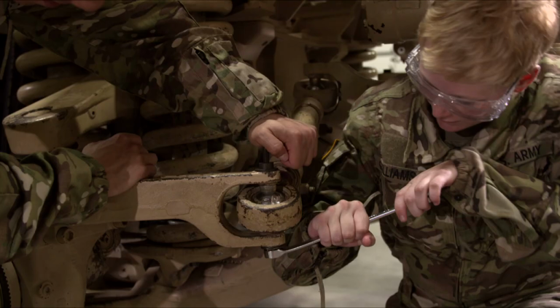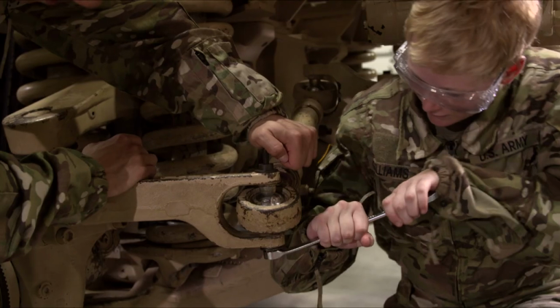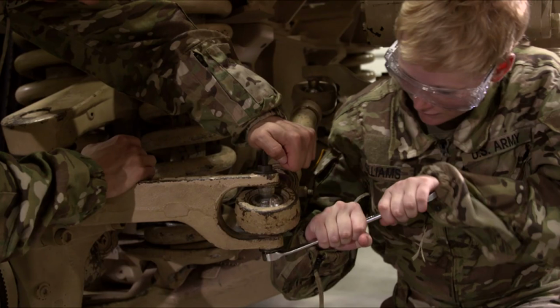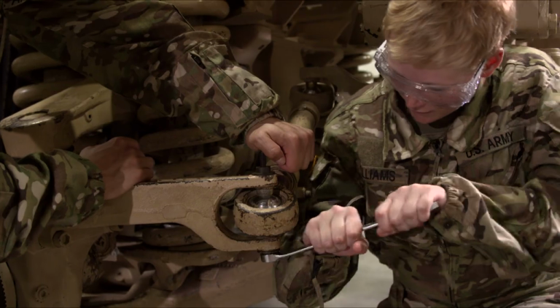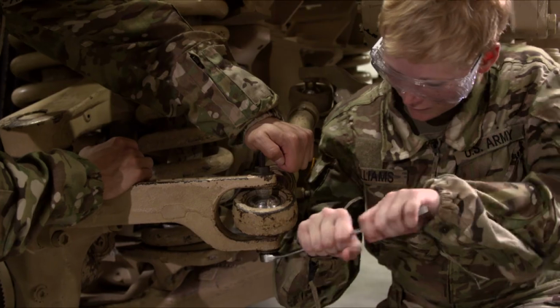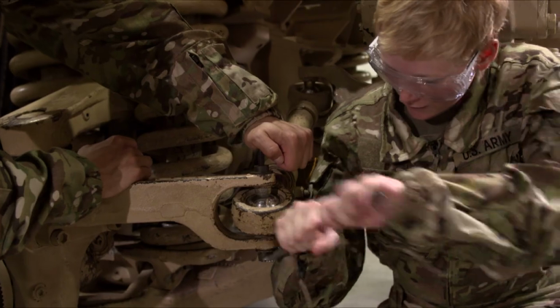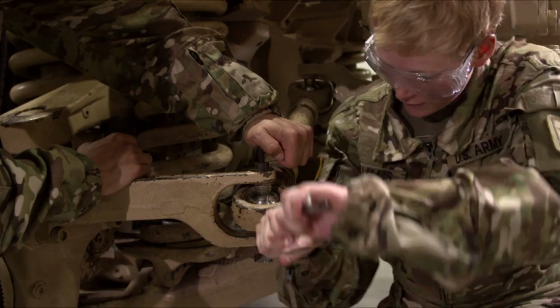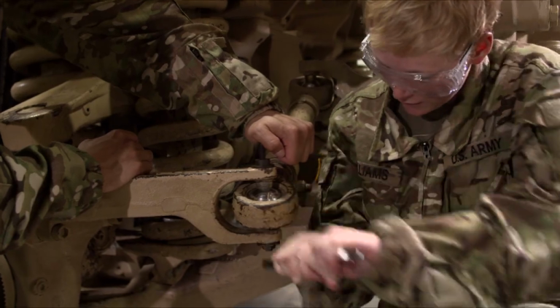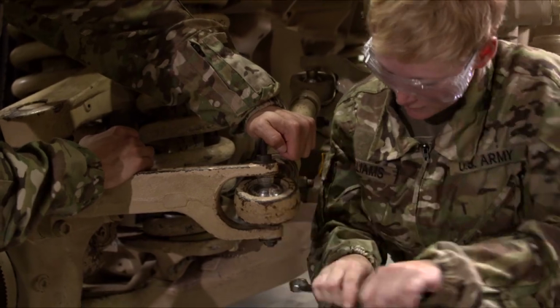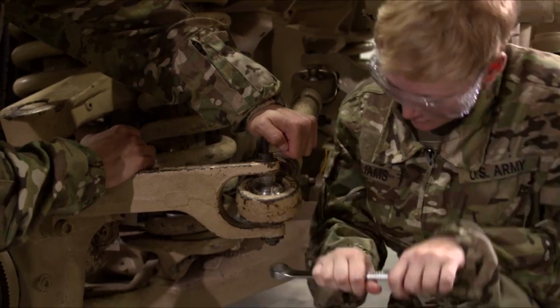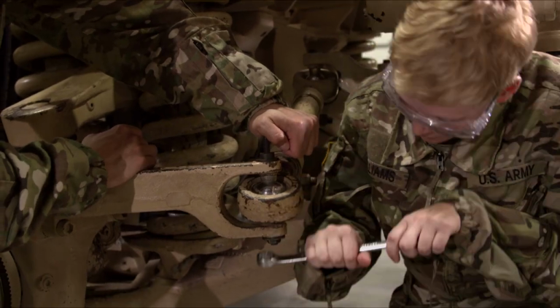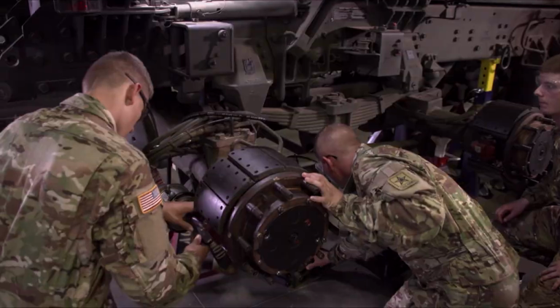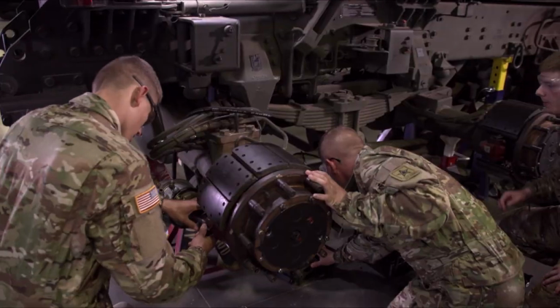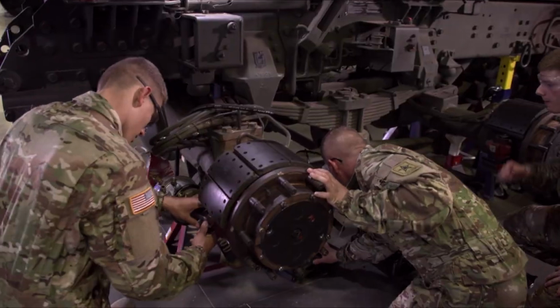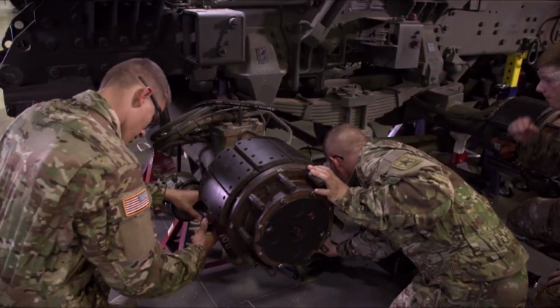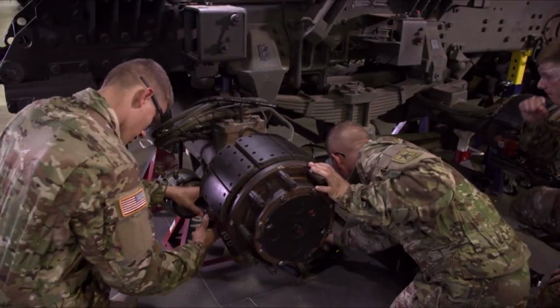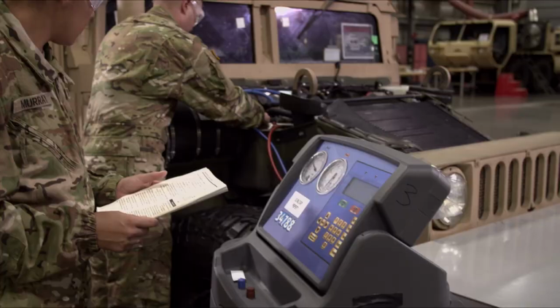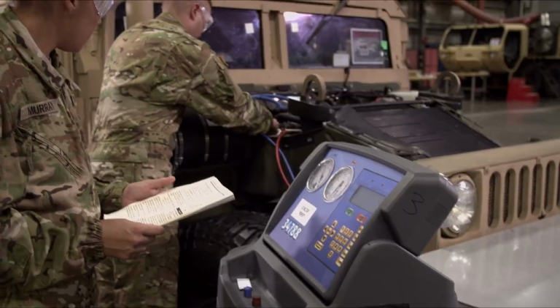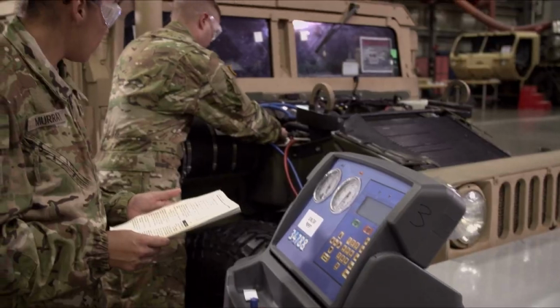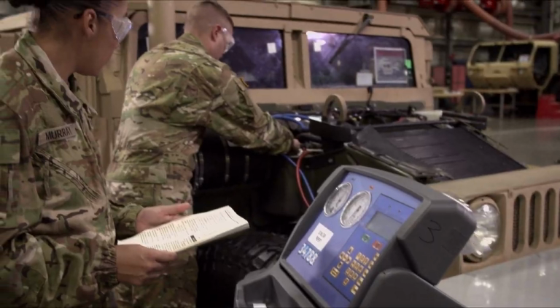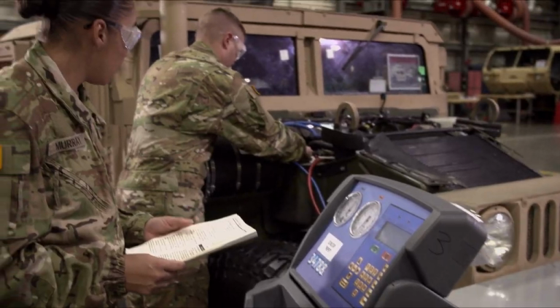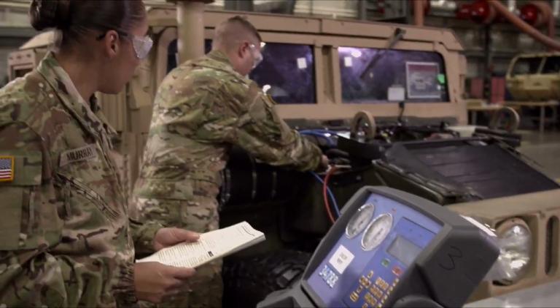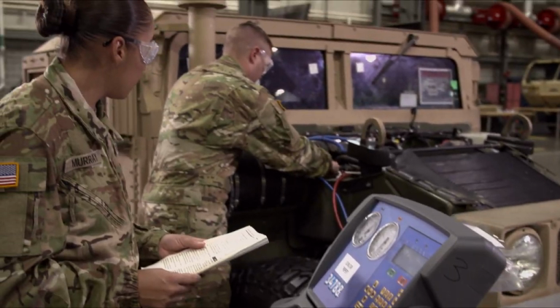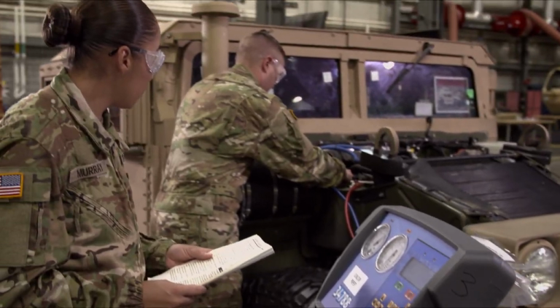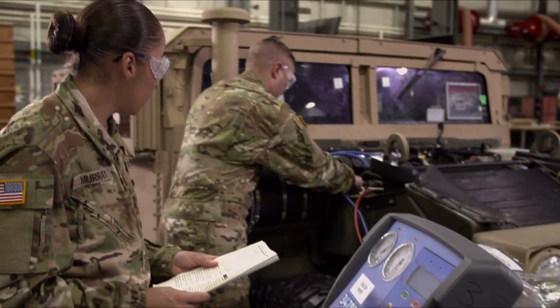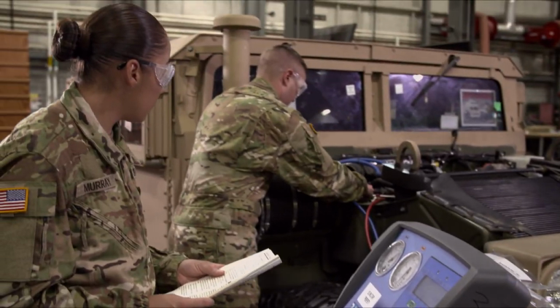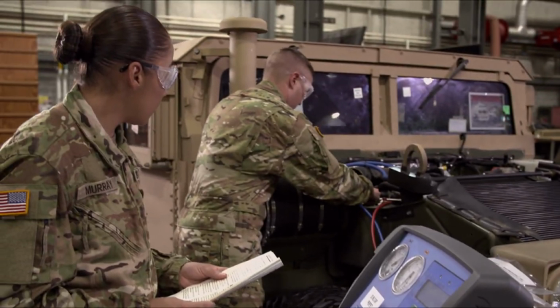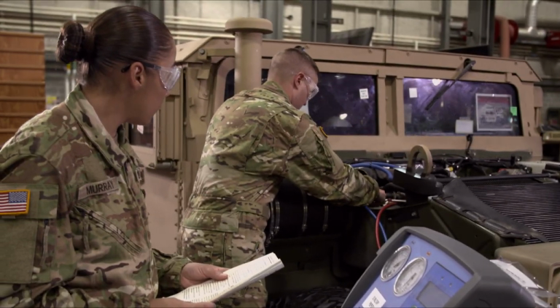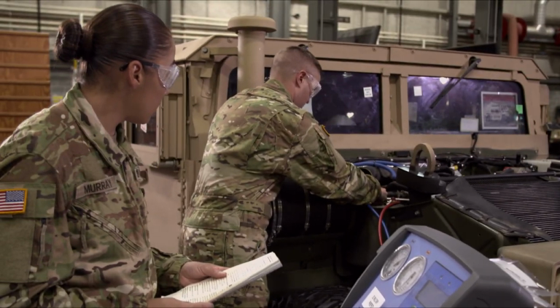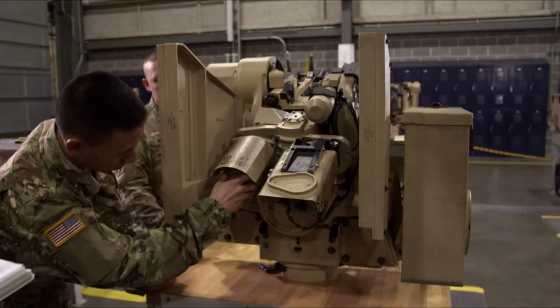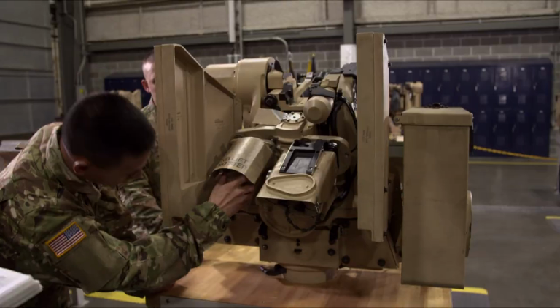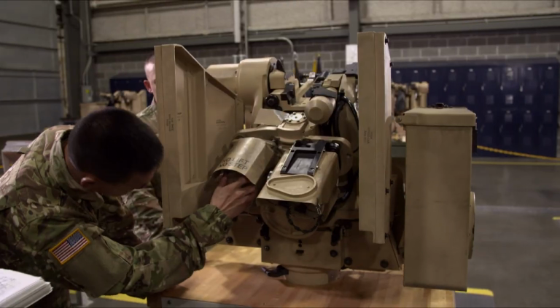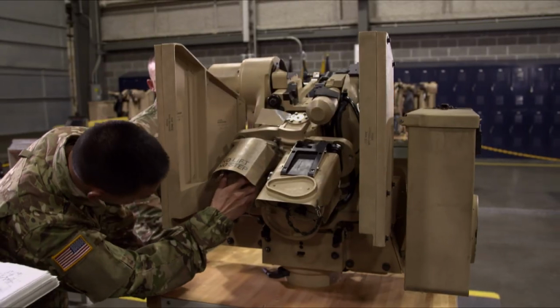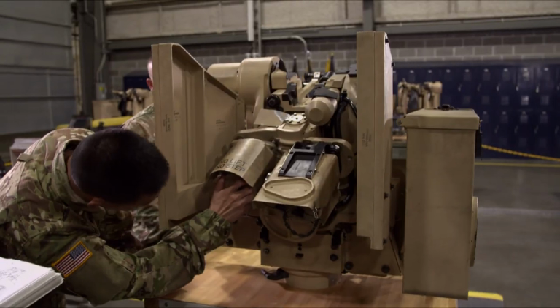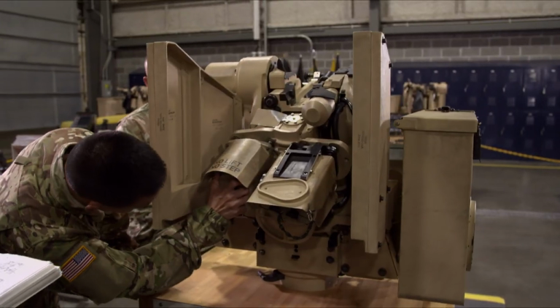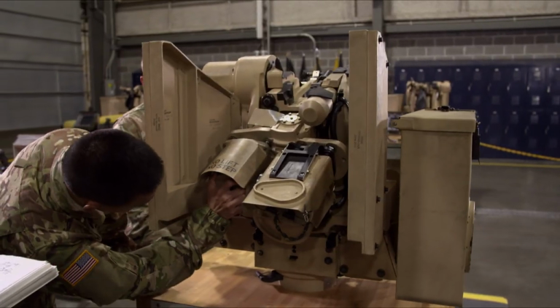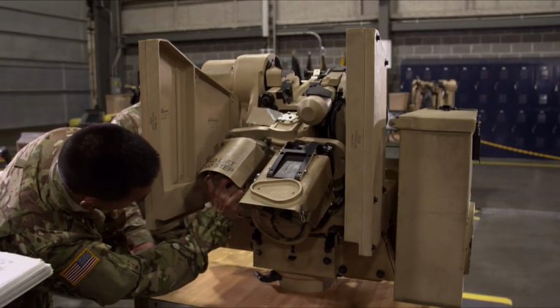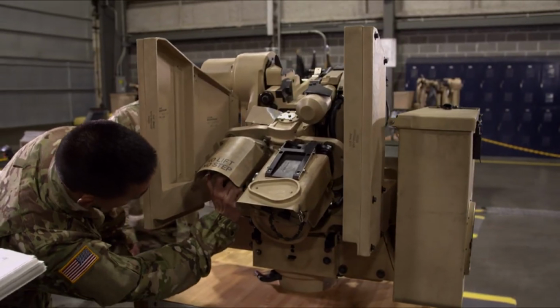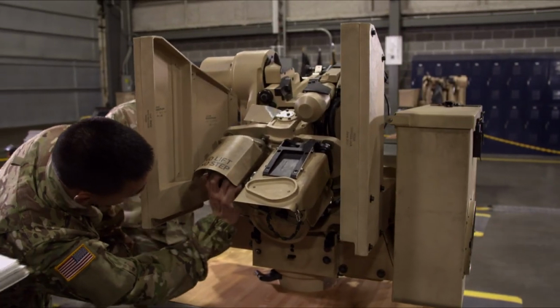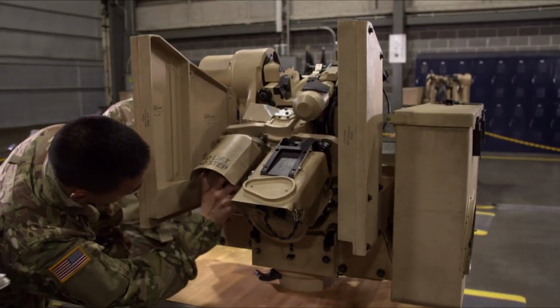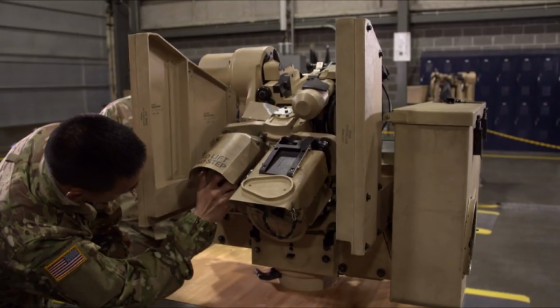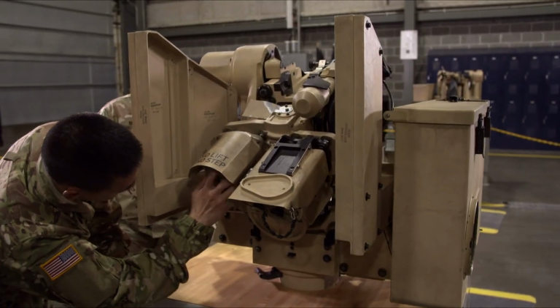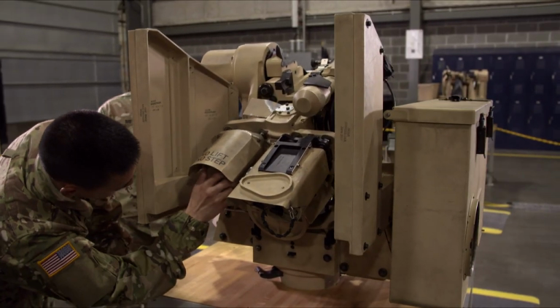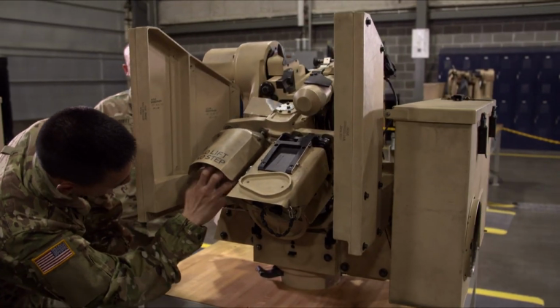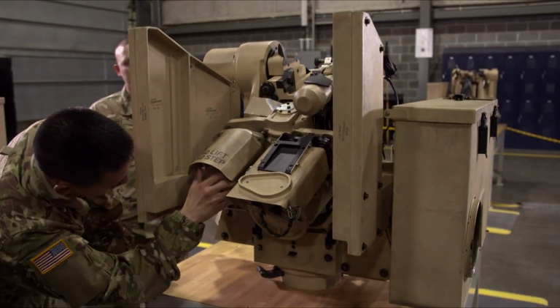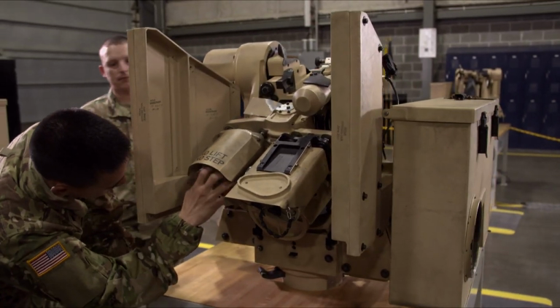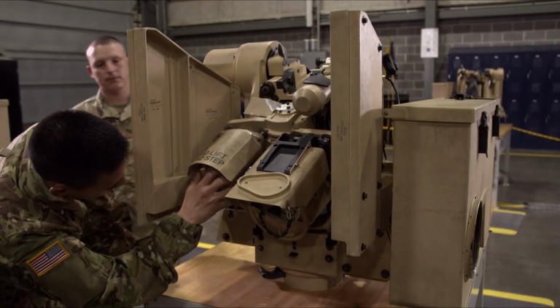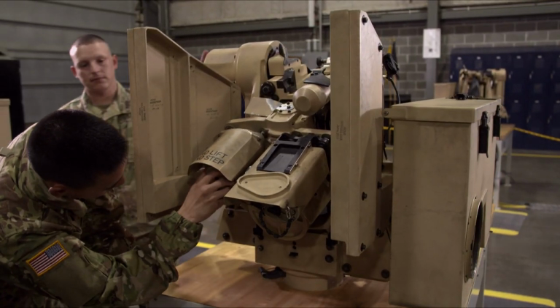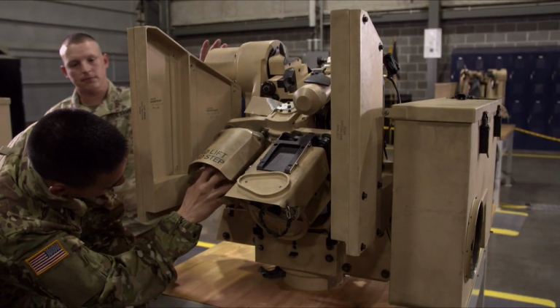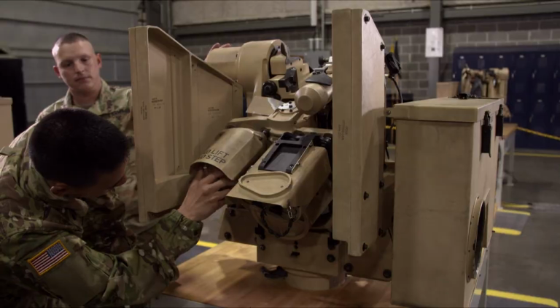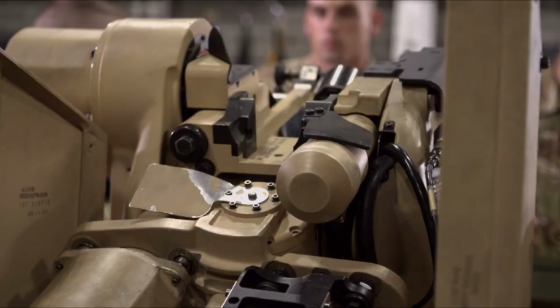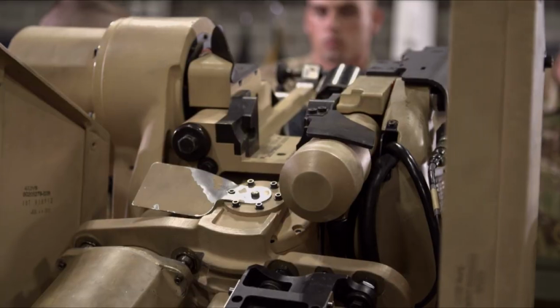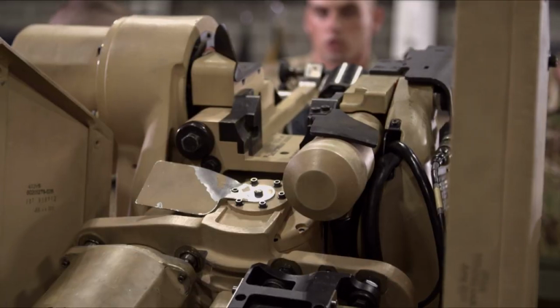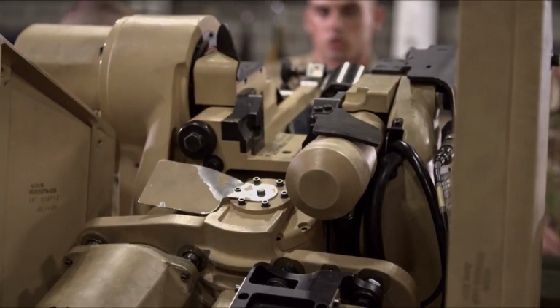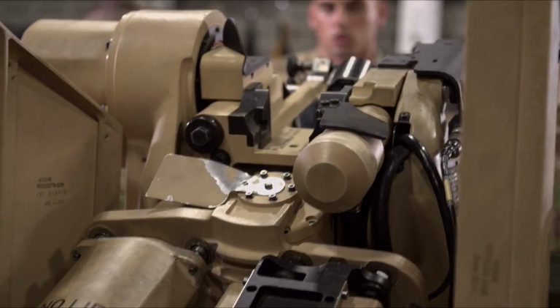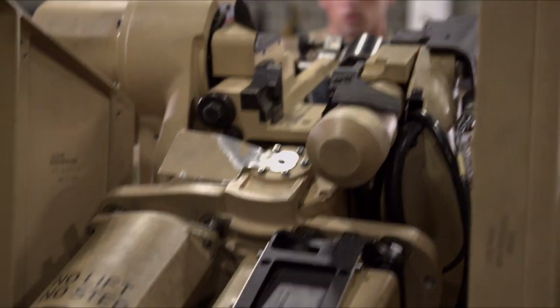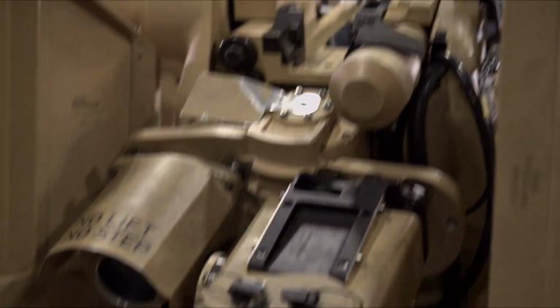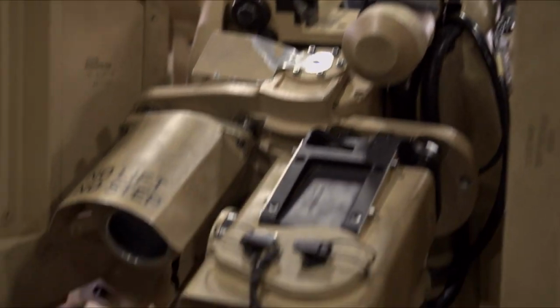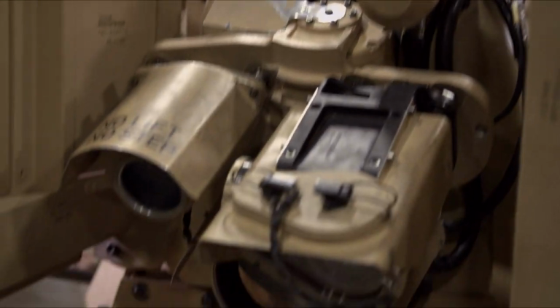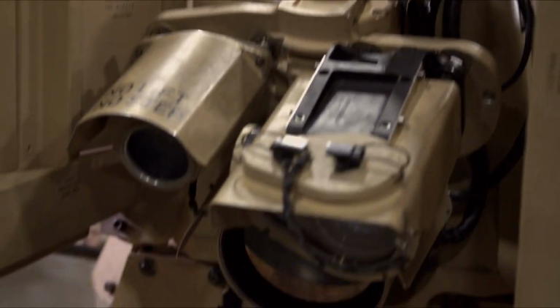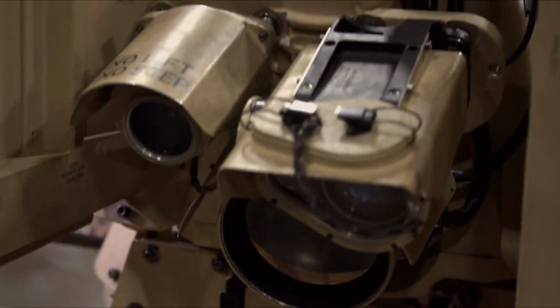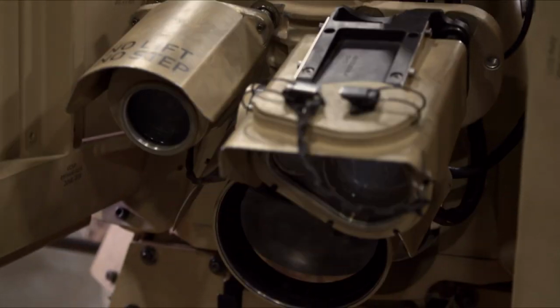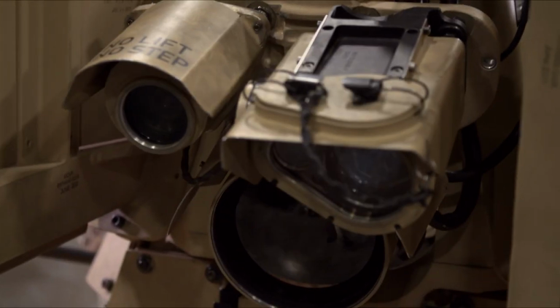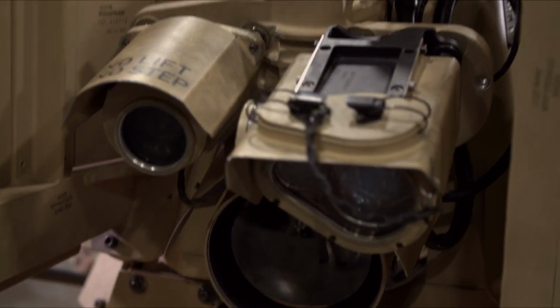You'll also train on steering and suspension, brakes, air conditioning systems, and the Common Remotely Operated Weapon Station, also known as CROWS.